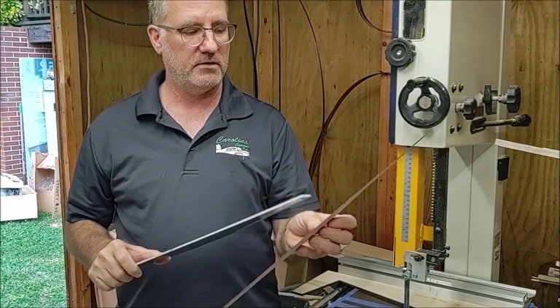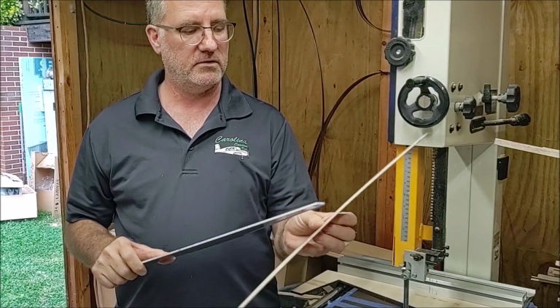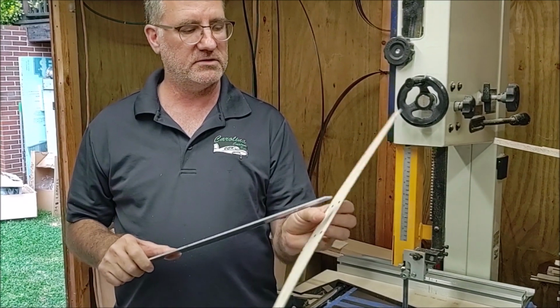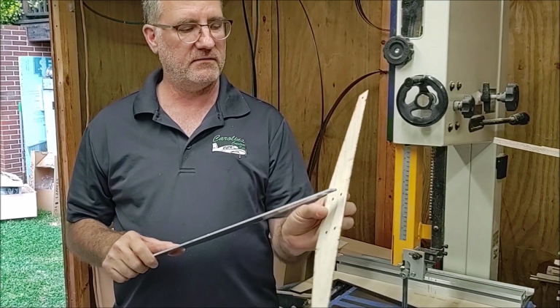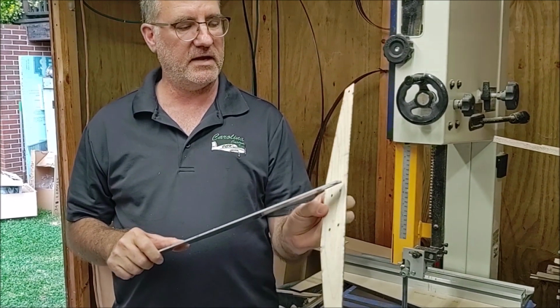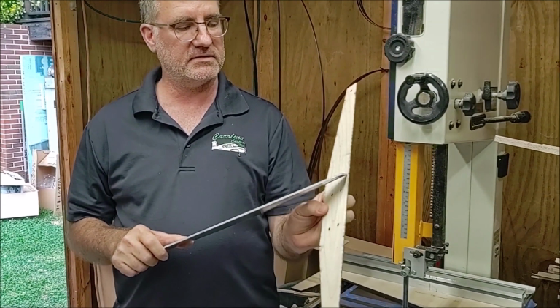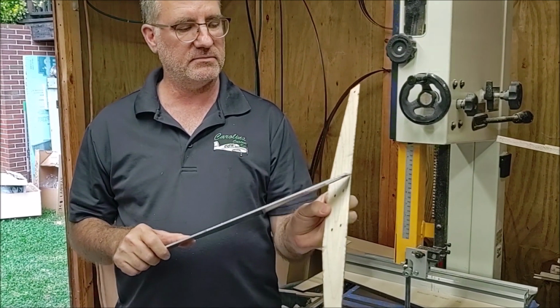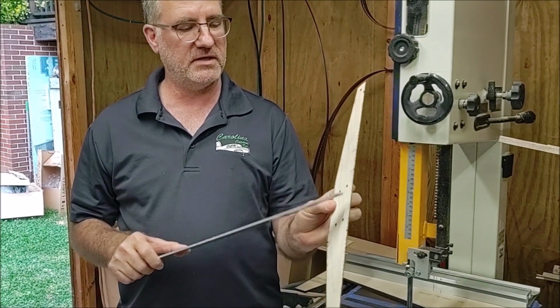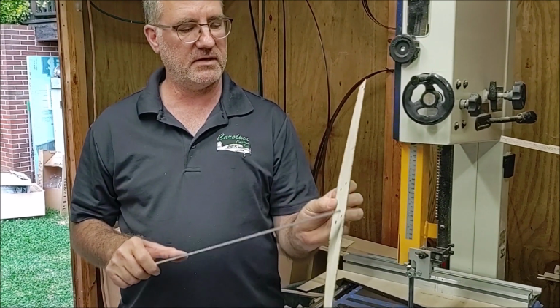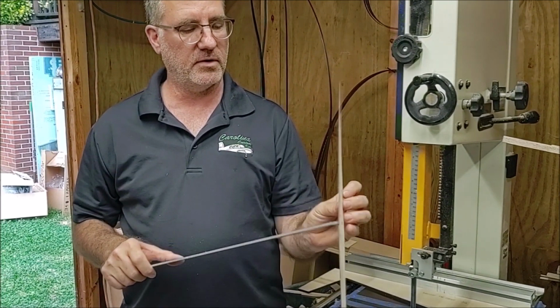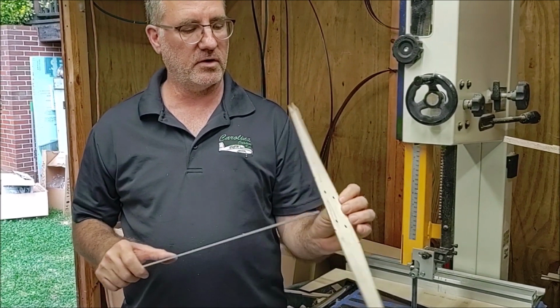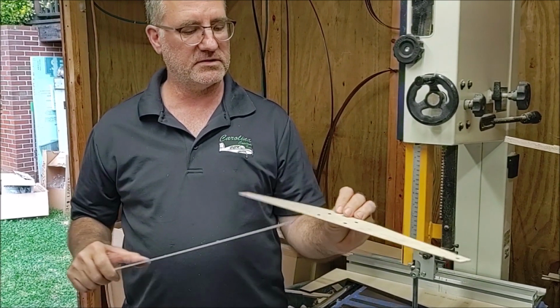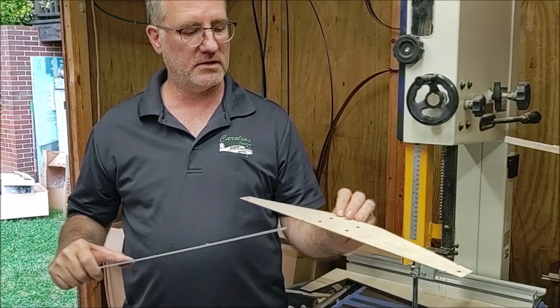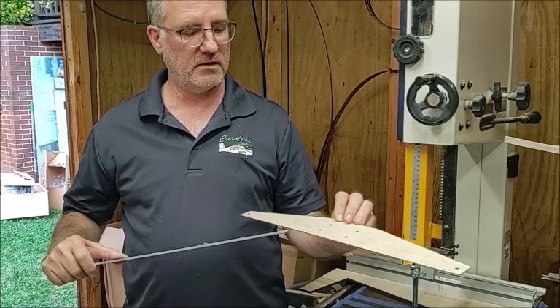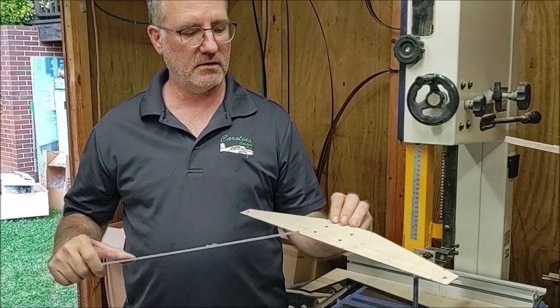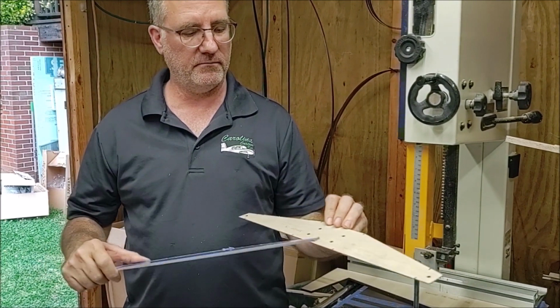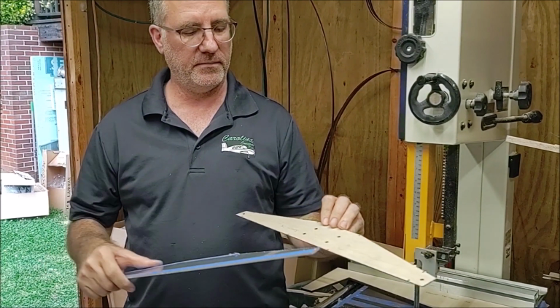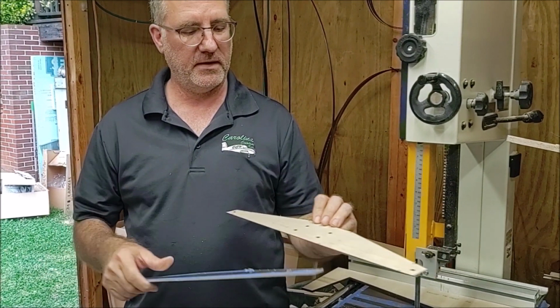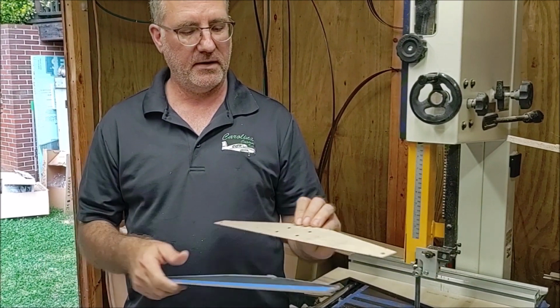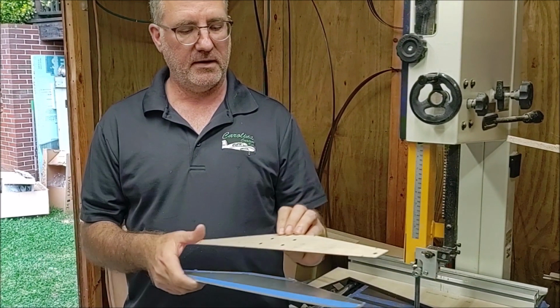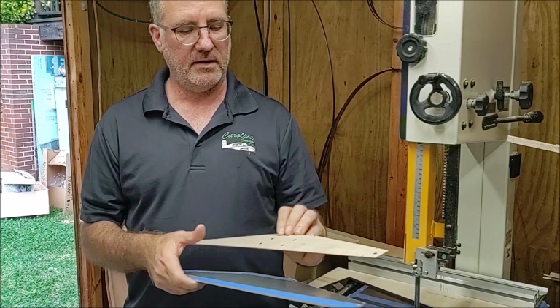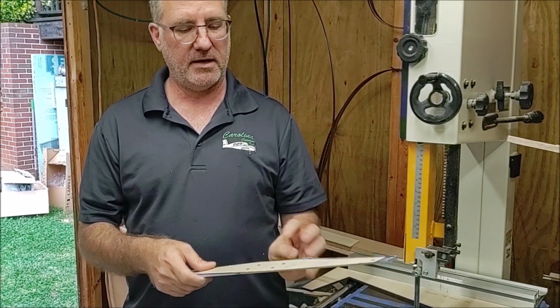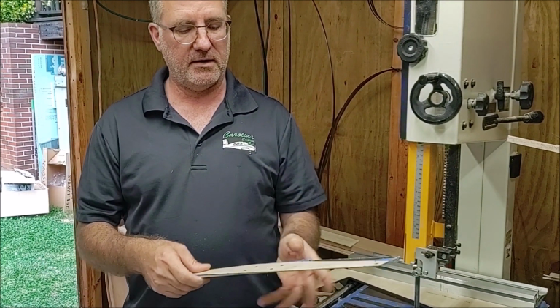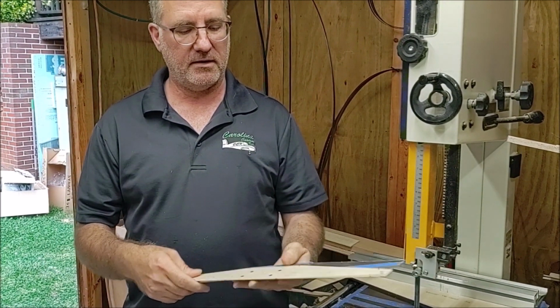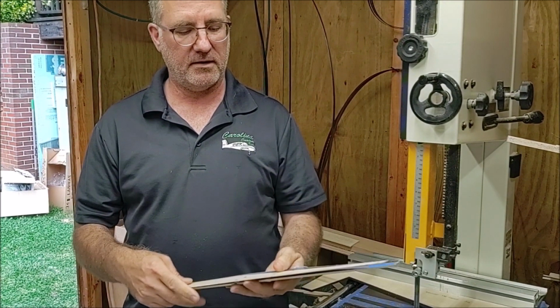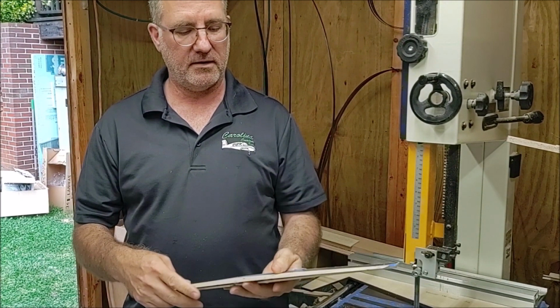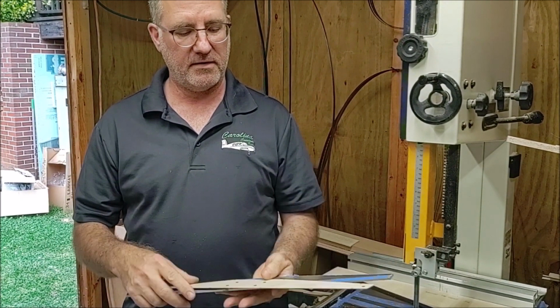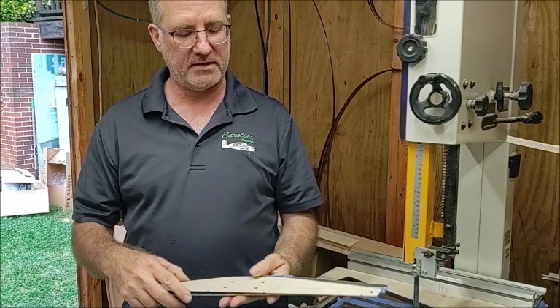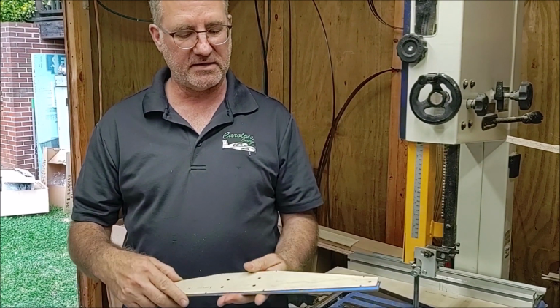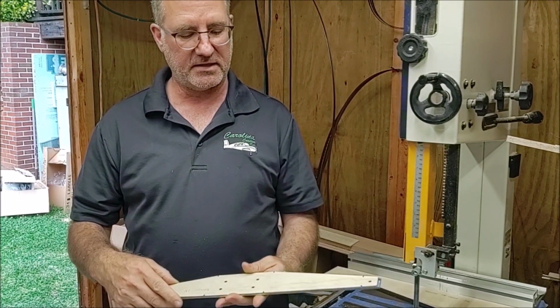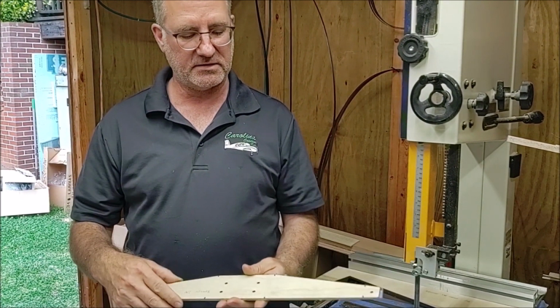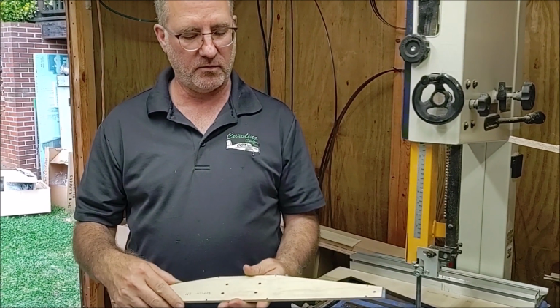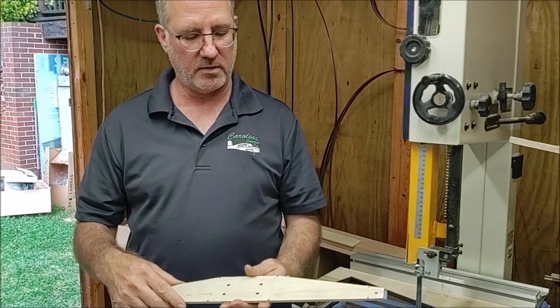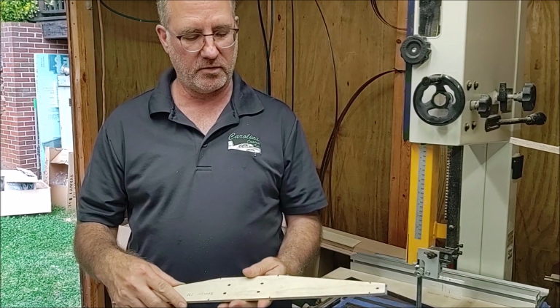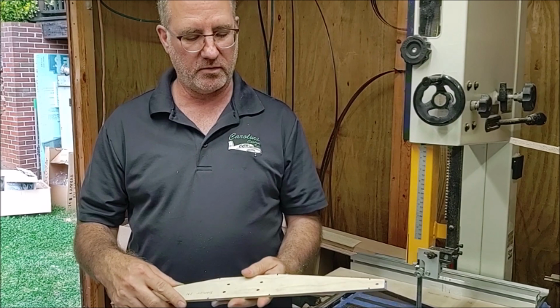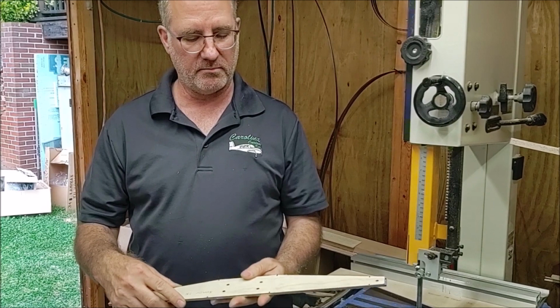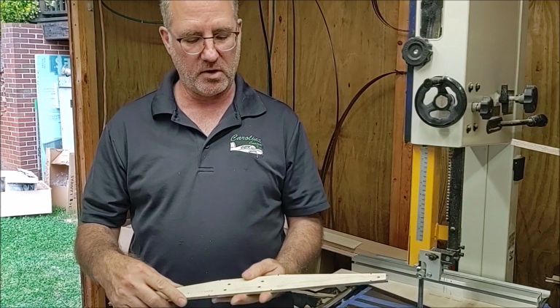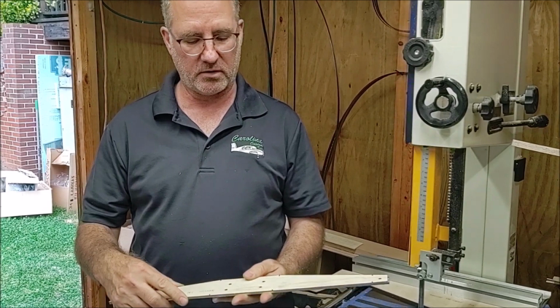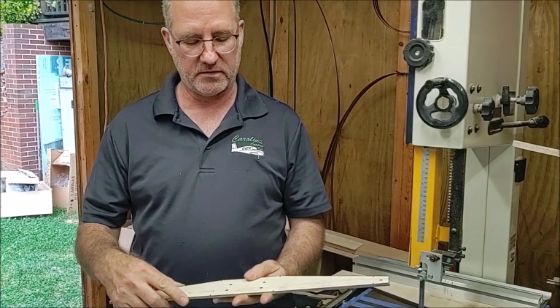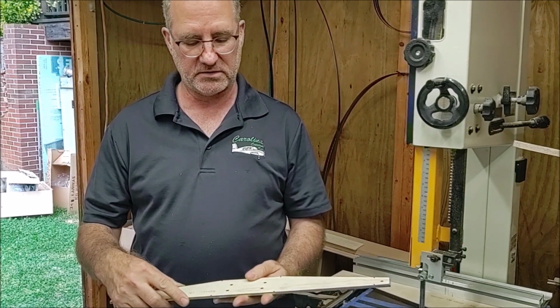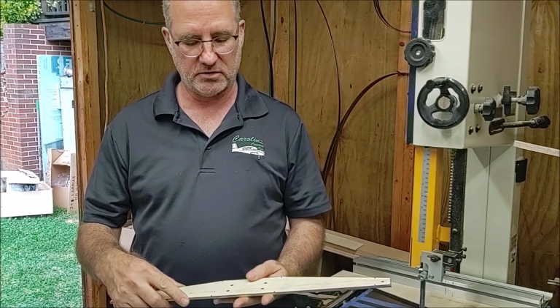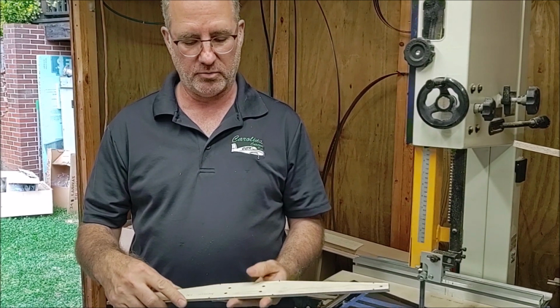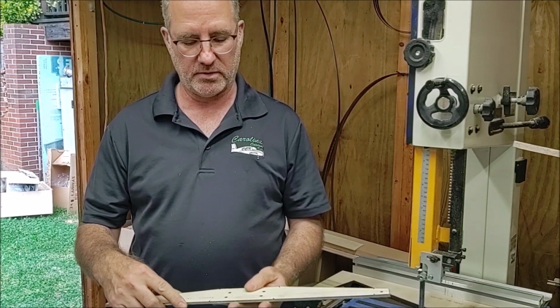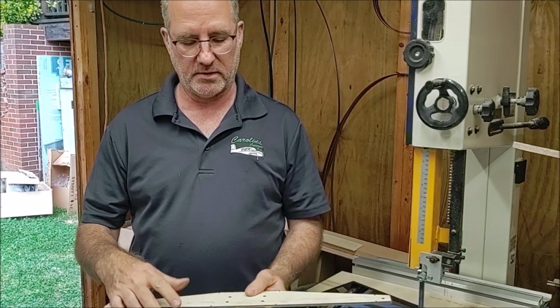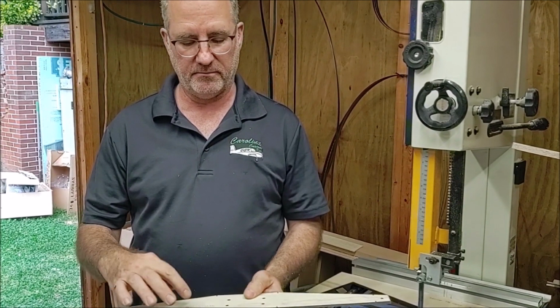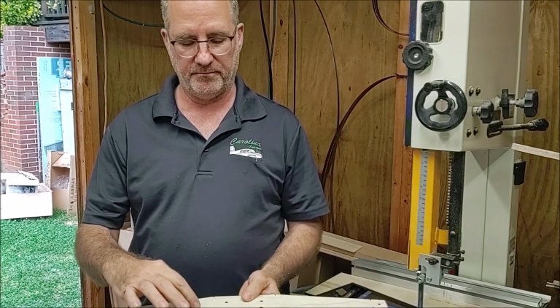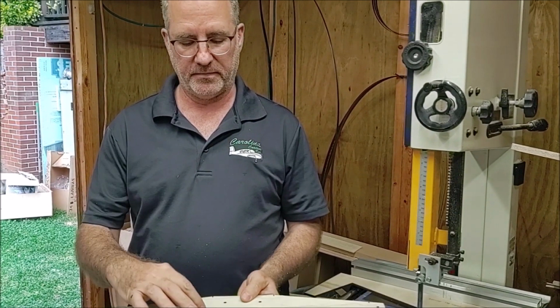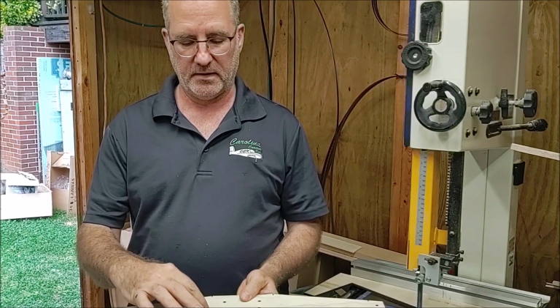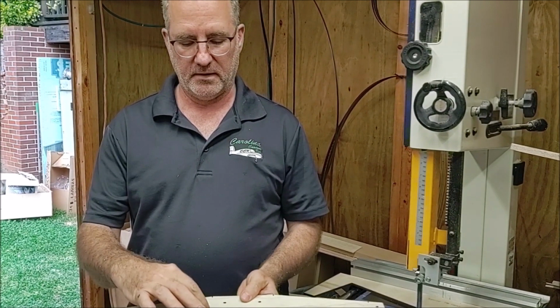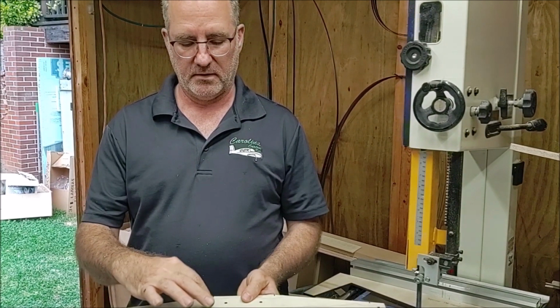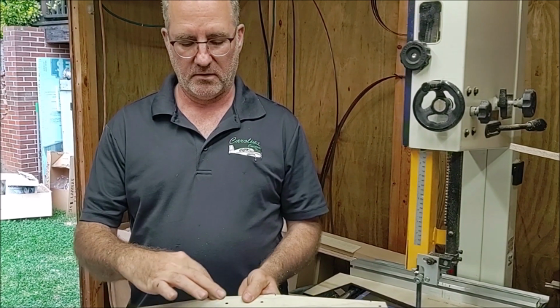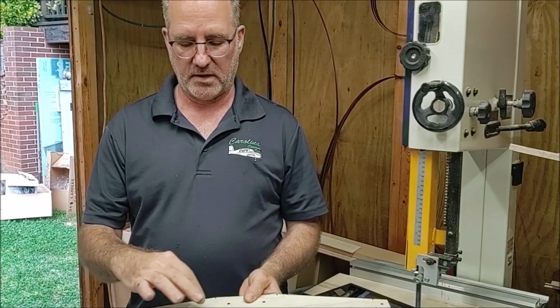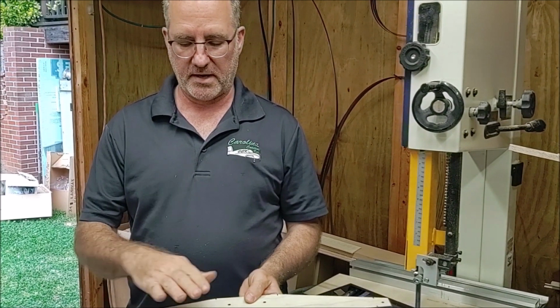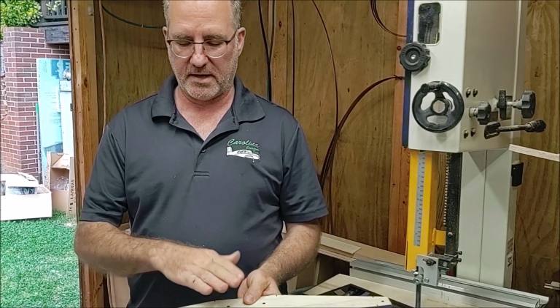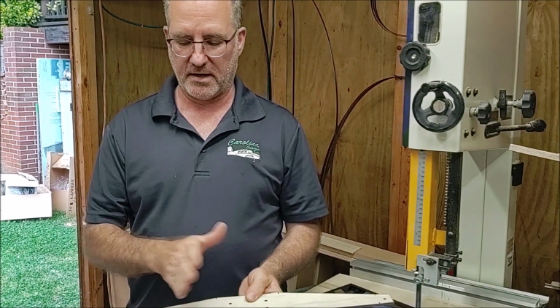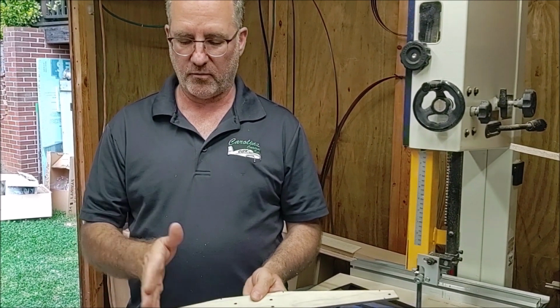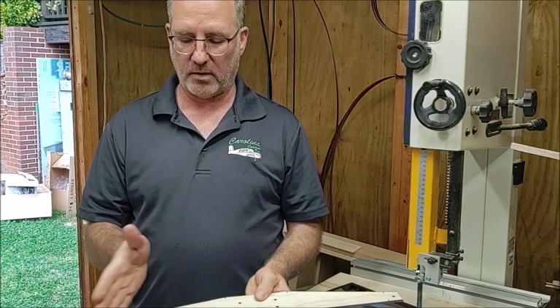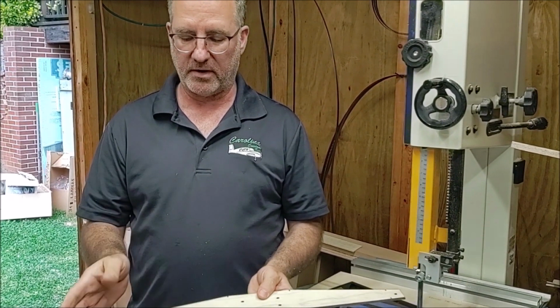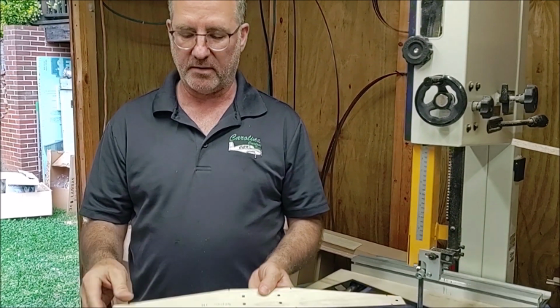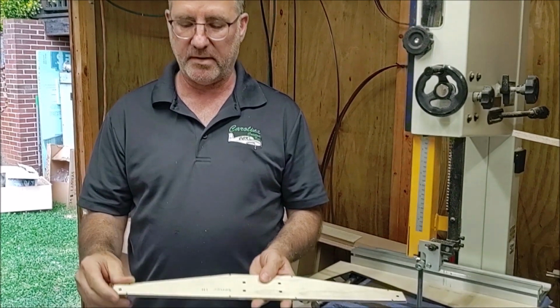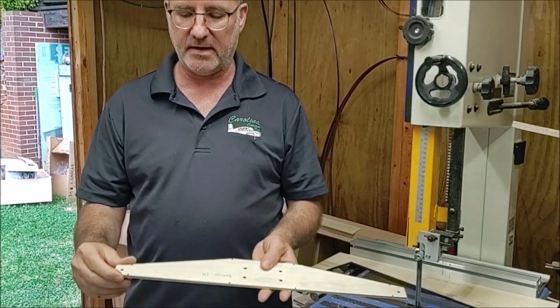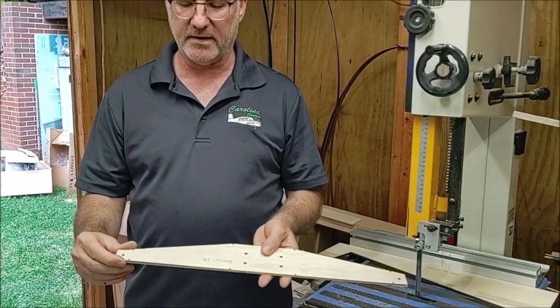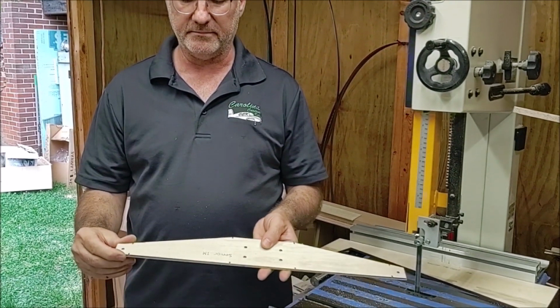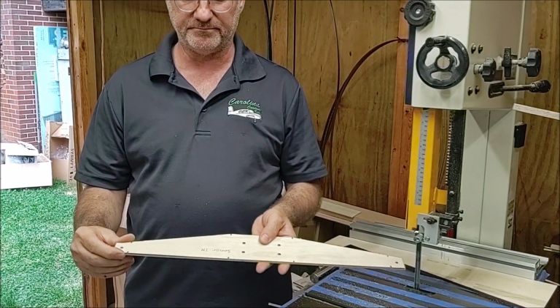You'll see I've got some tick marks in here and that's actually where I'm going to mark this aluminum and where I'm going to bend it.